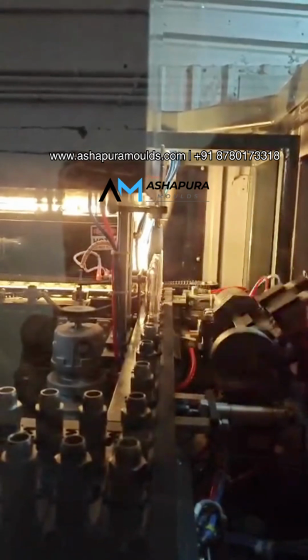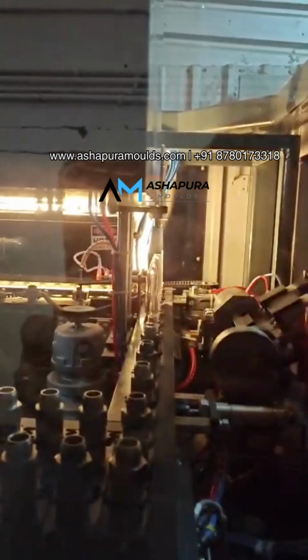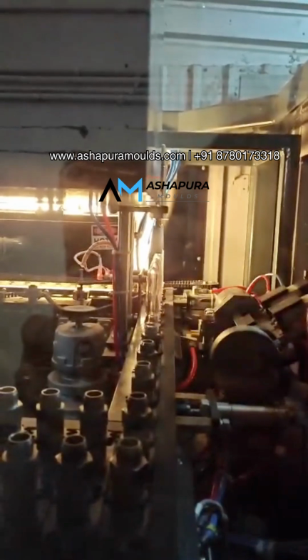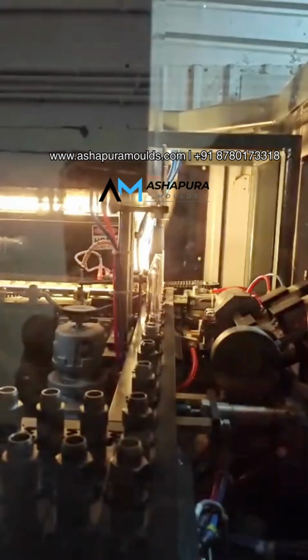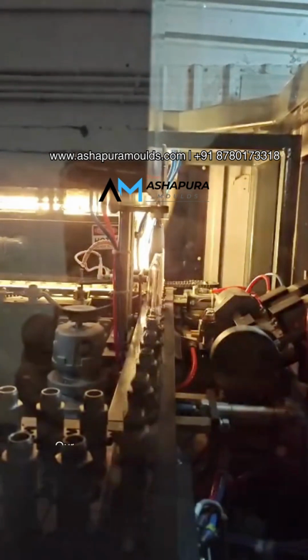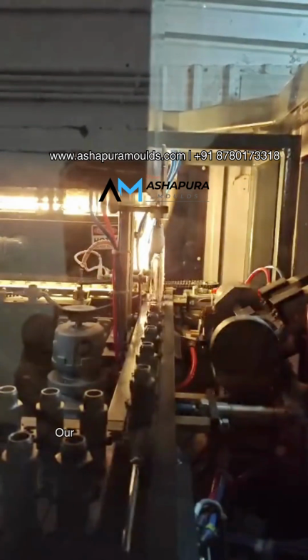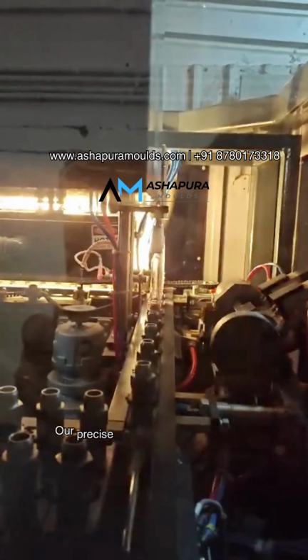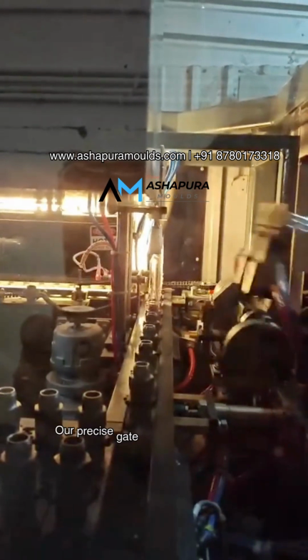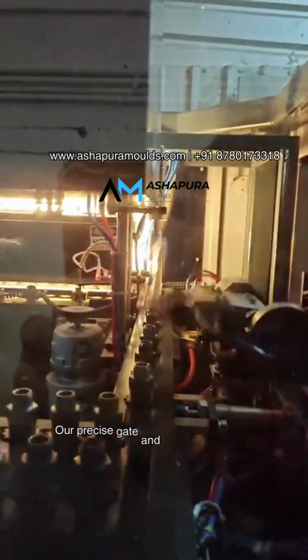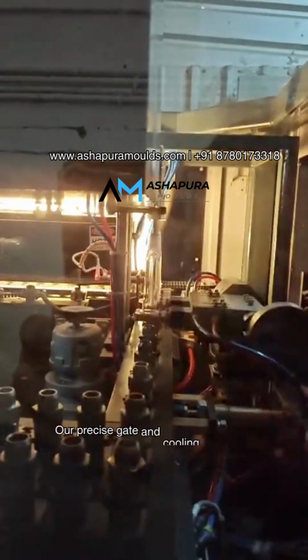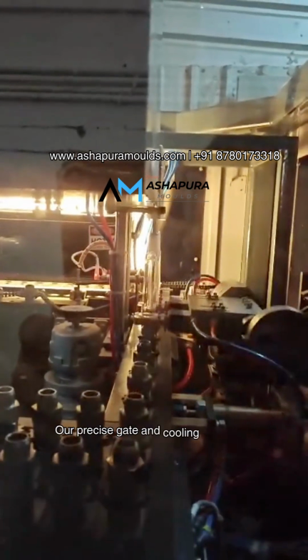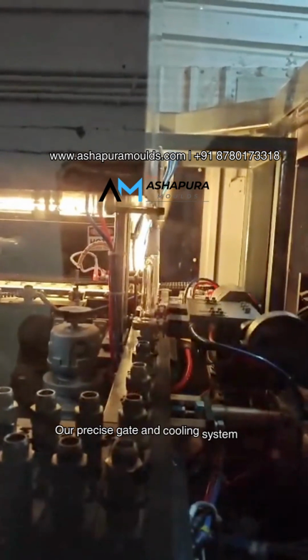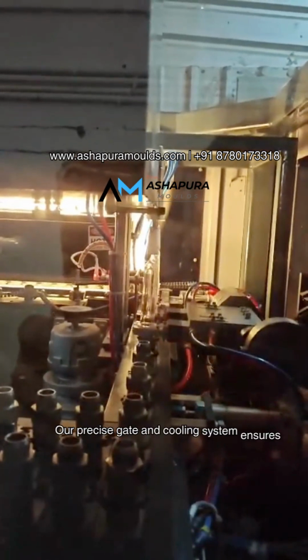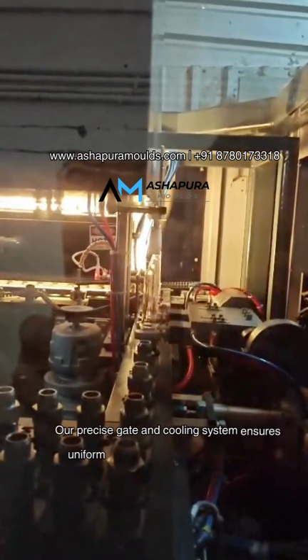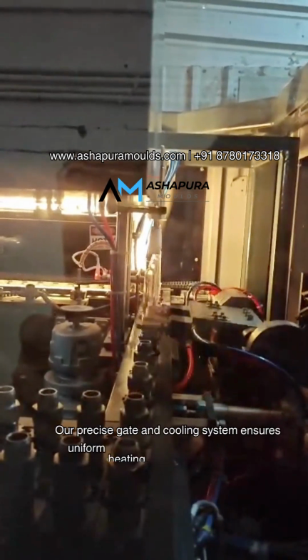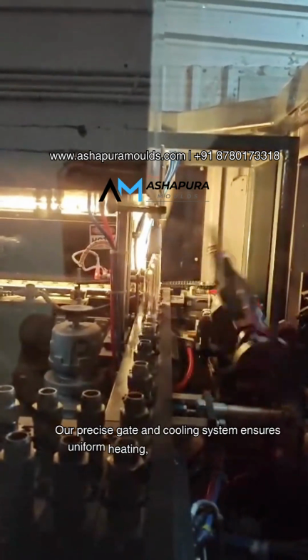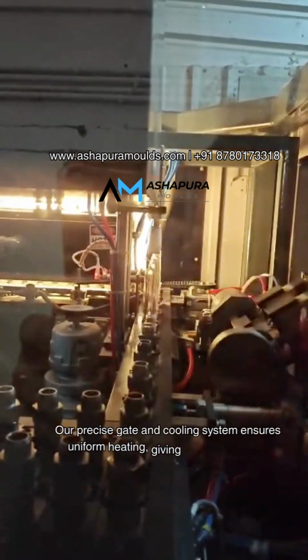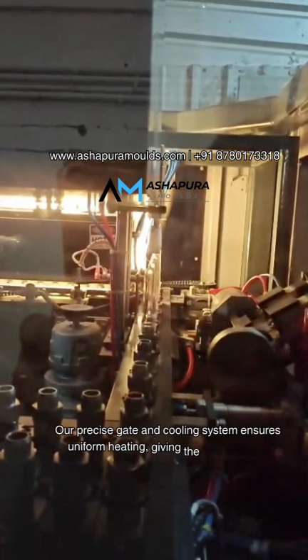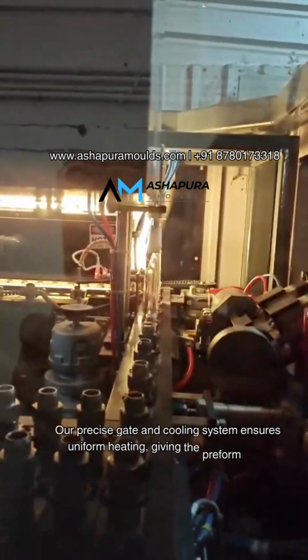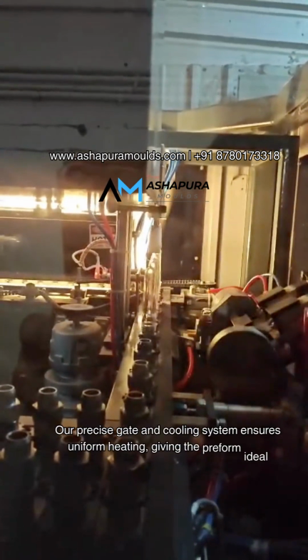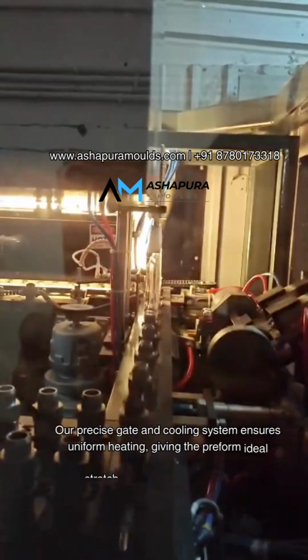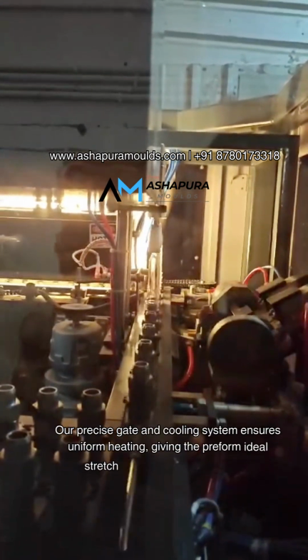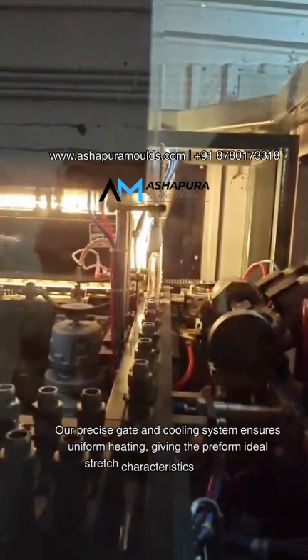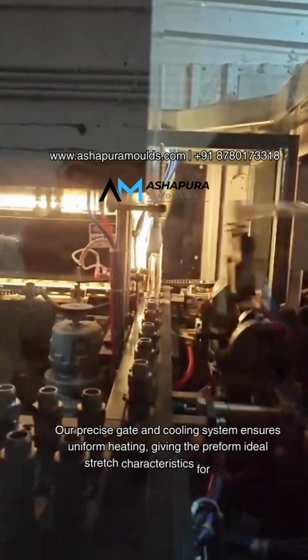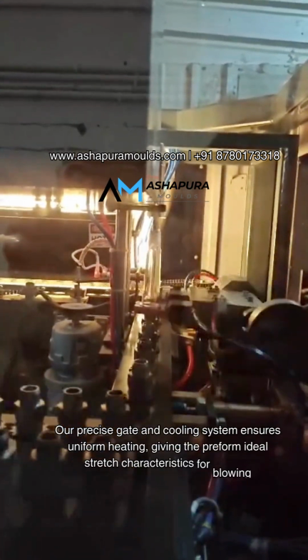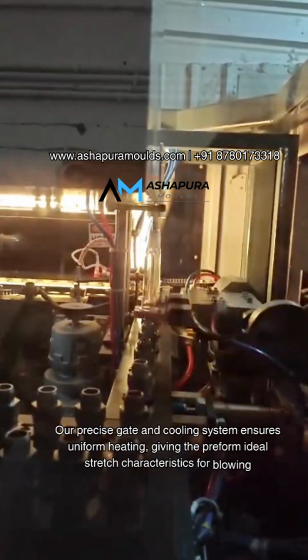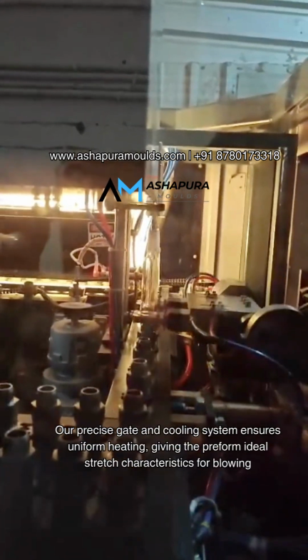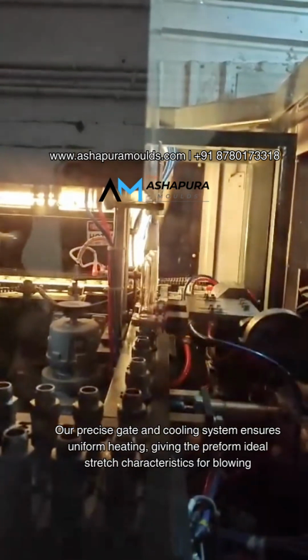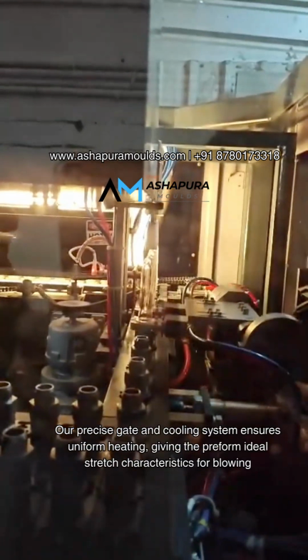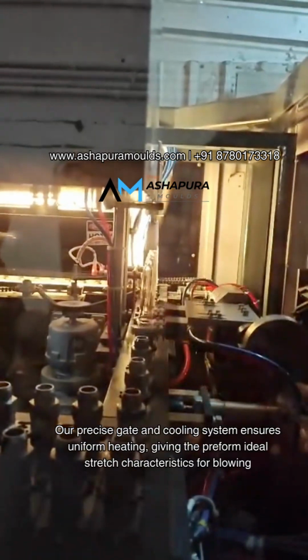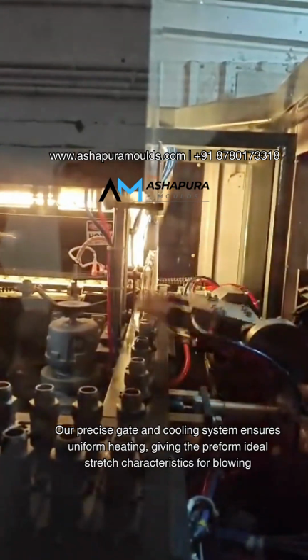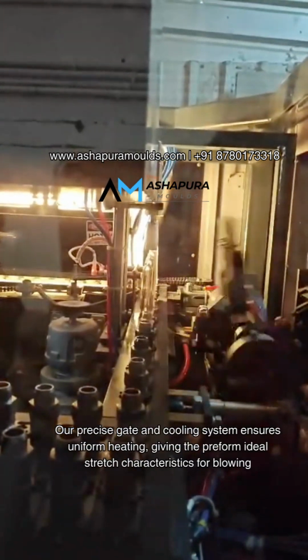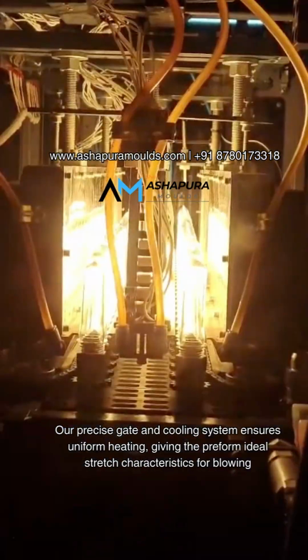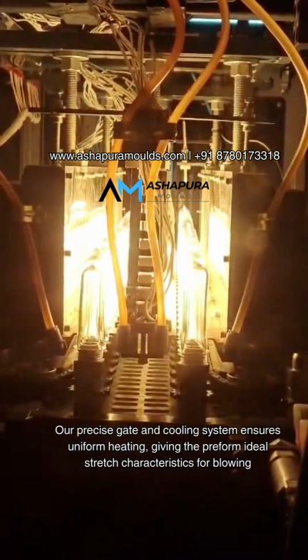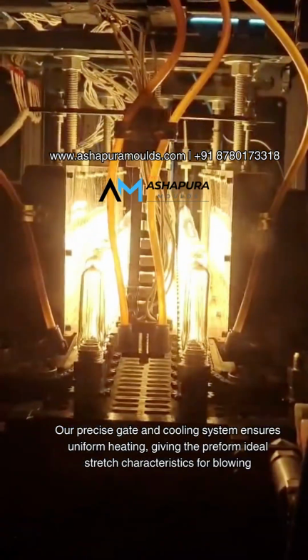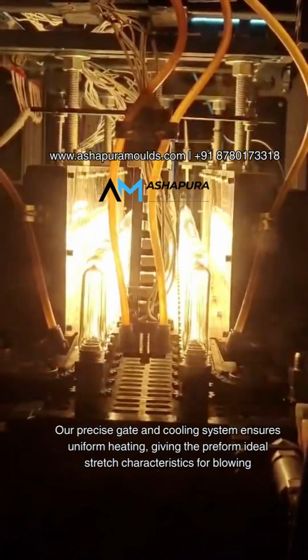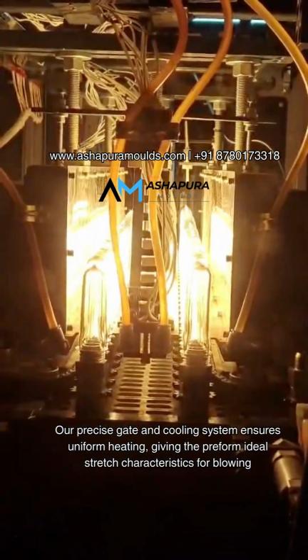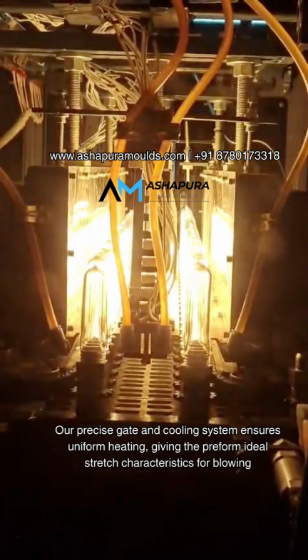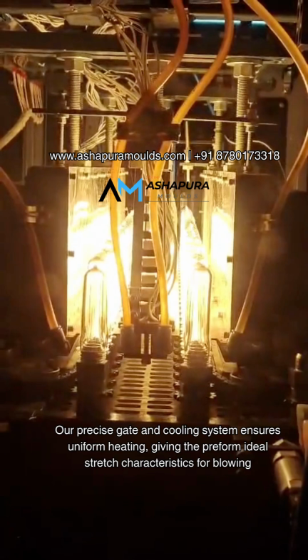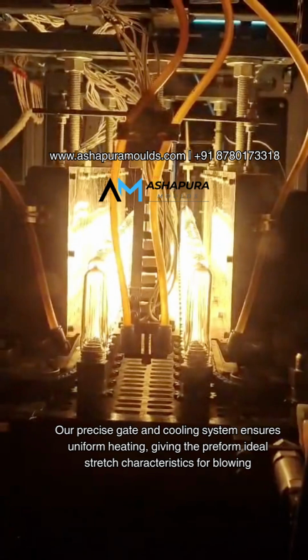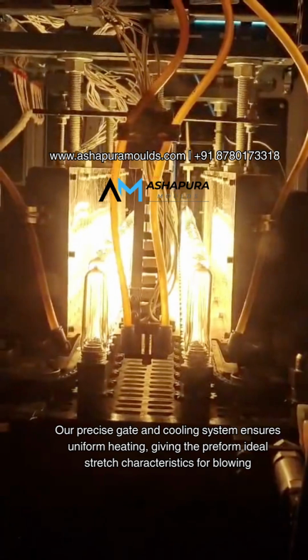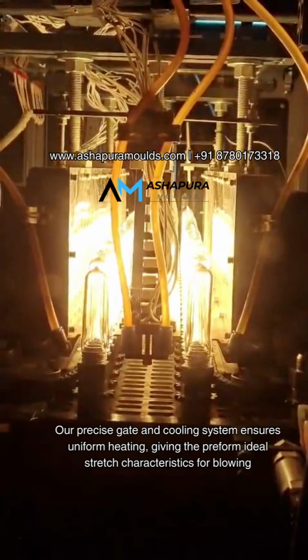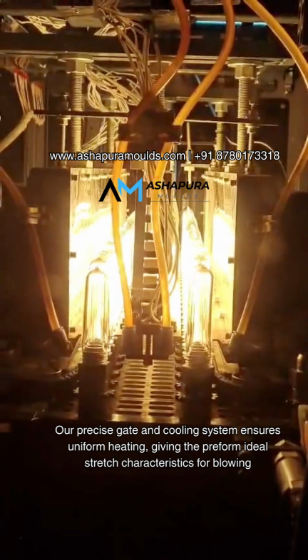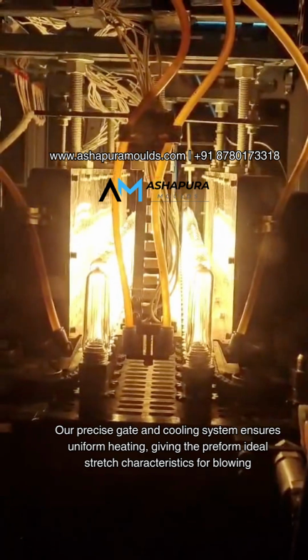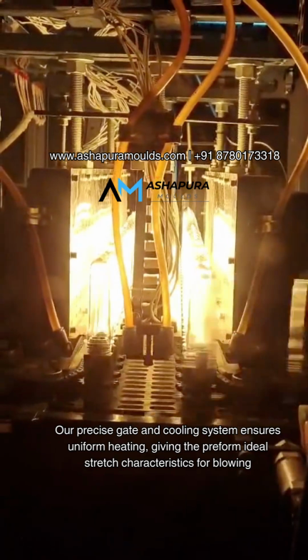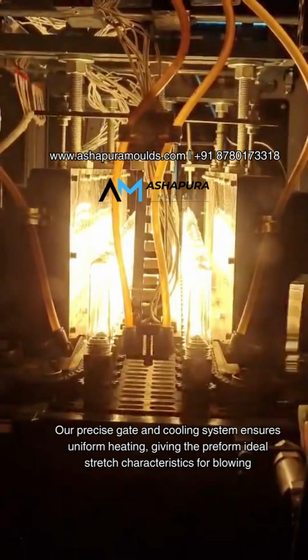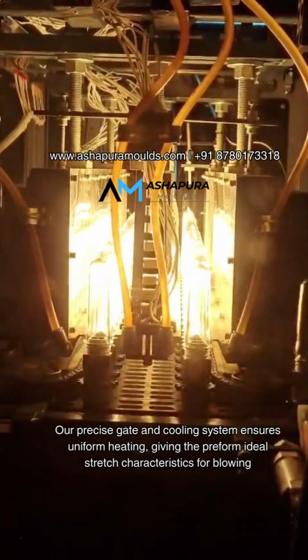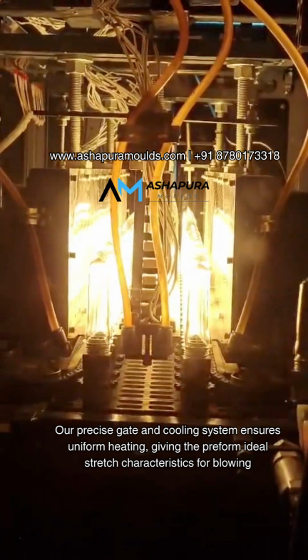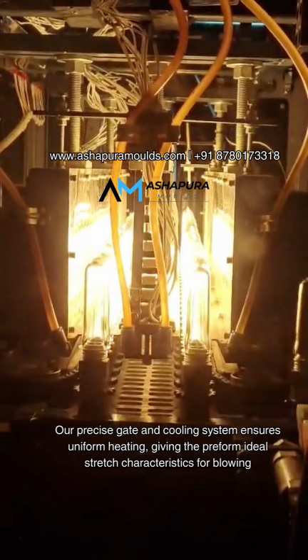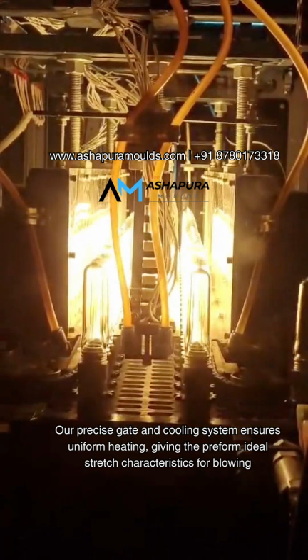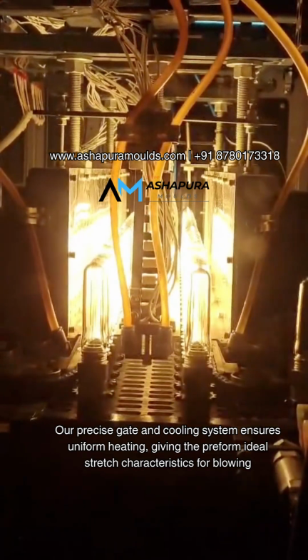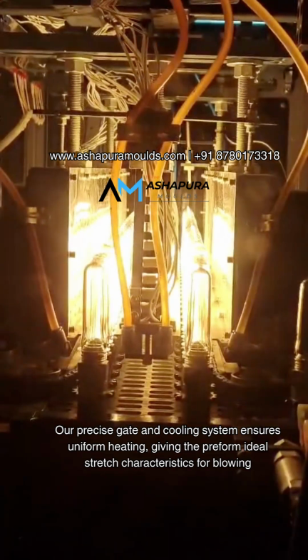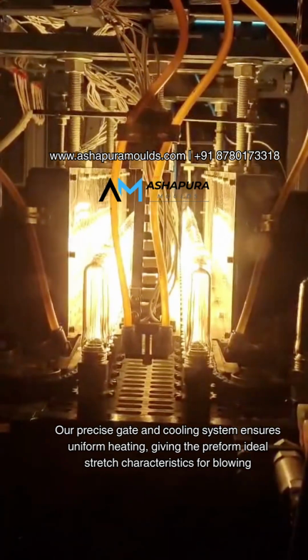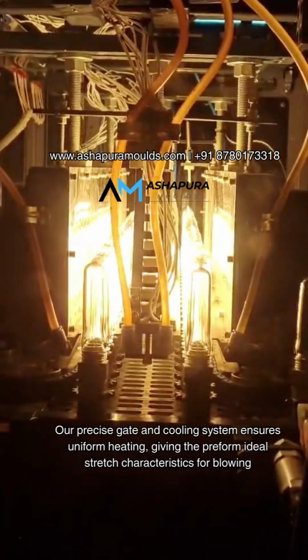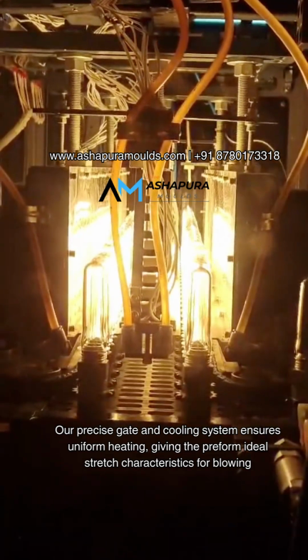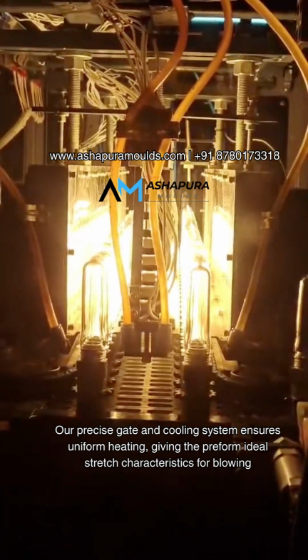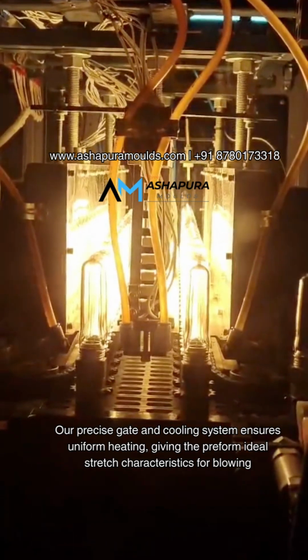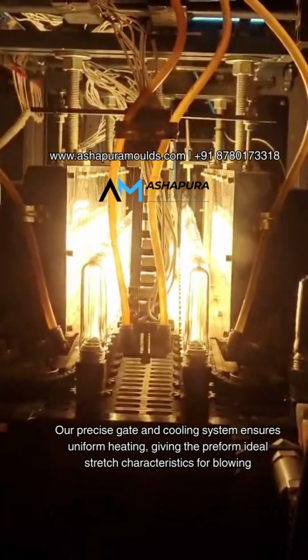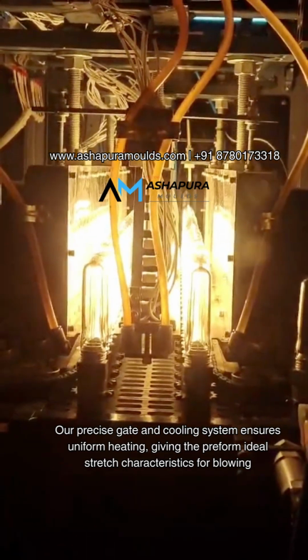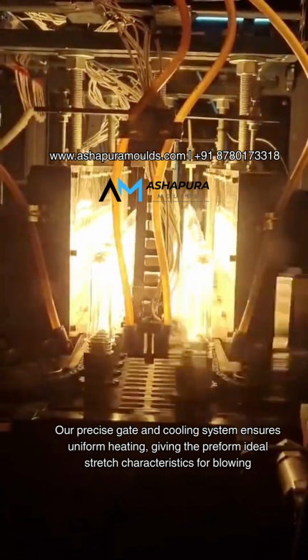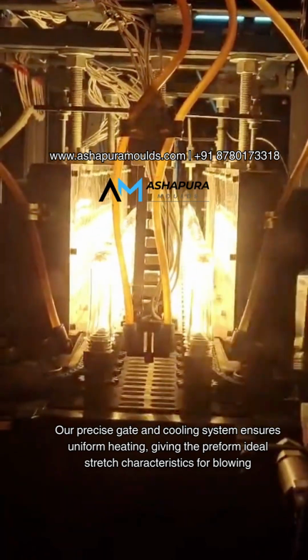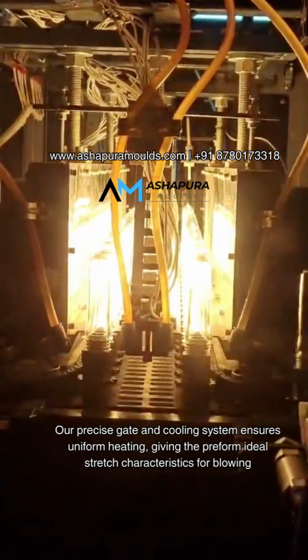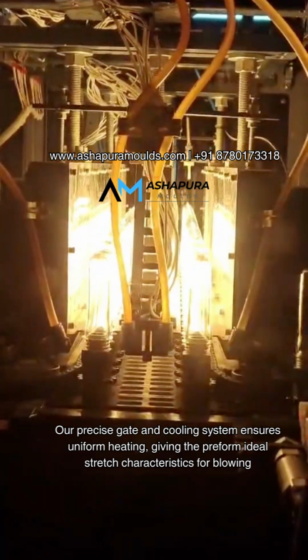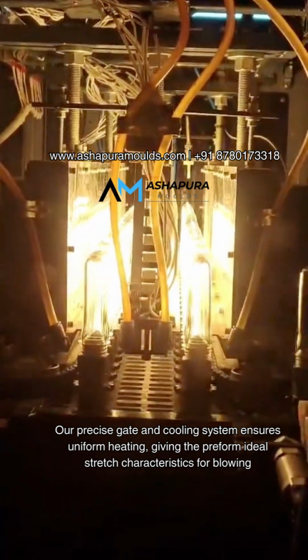Our precise gate and cooling system ensures uniform heating, giving the preform ideal stretch characteristics for blowing.